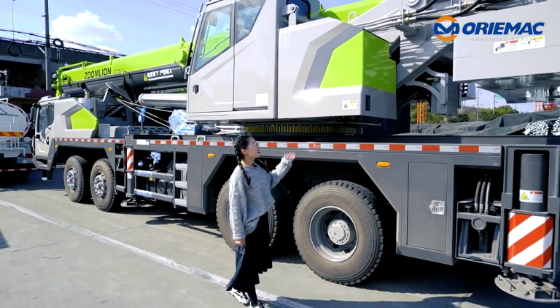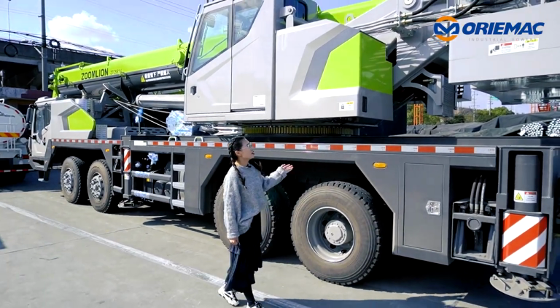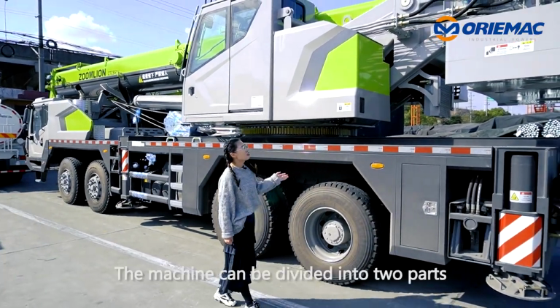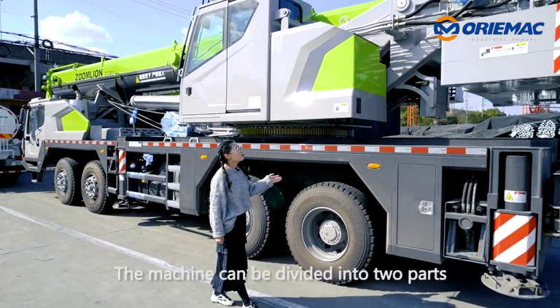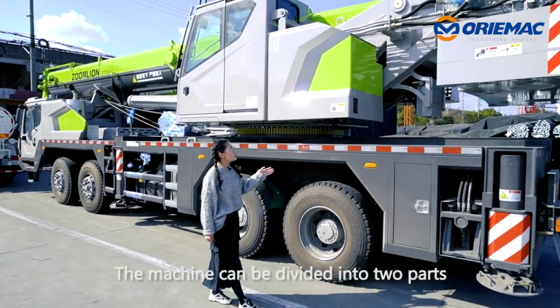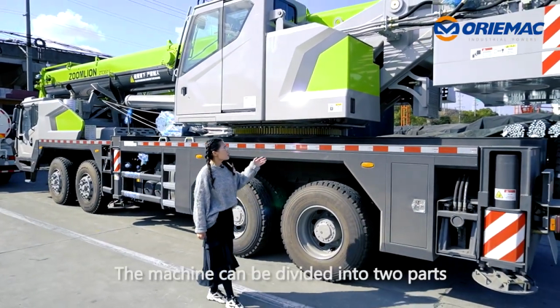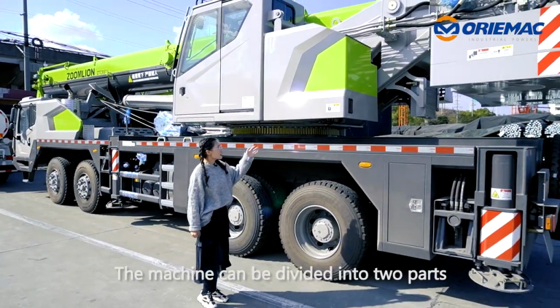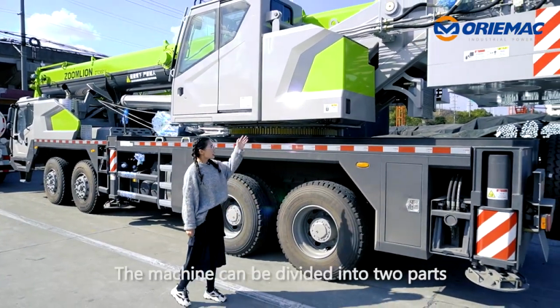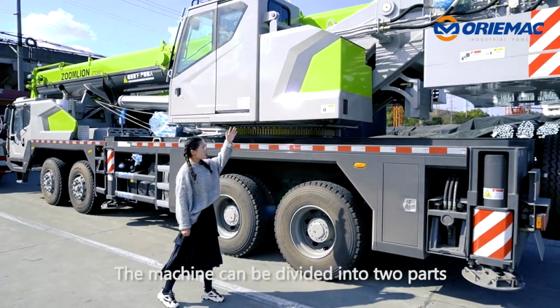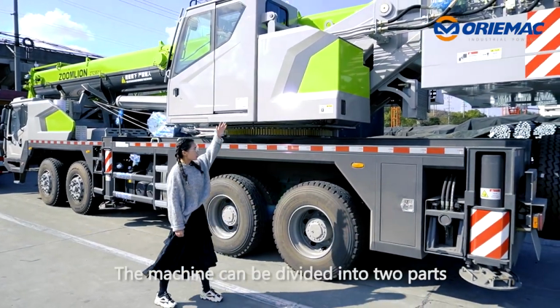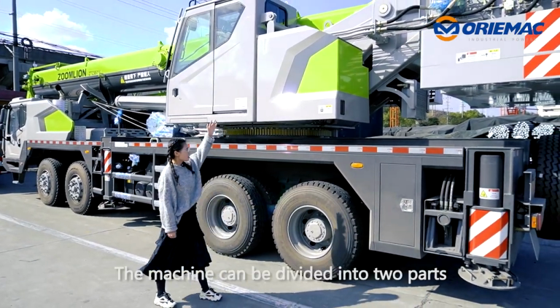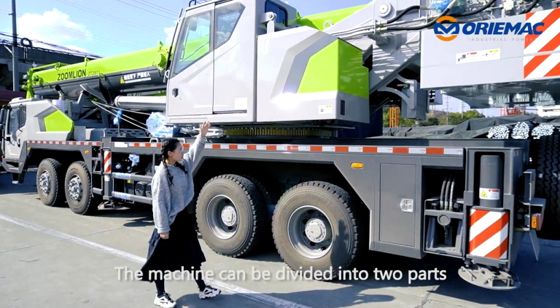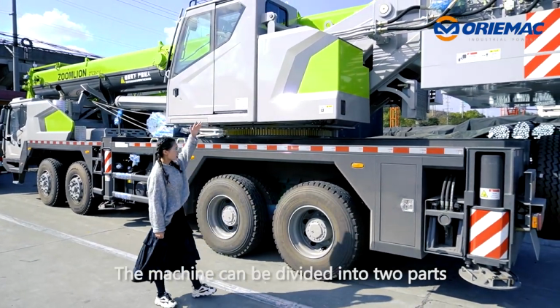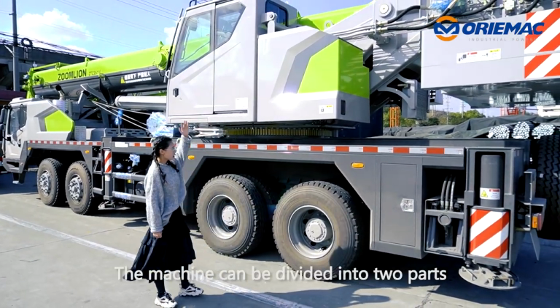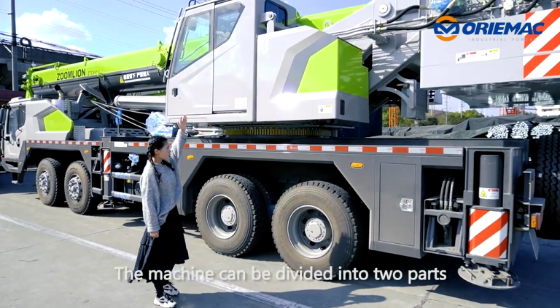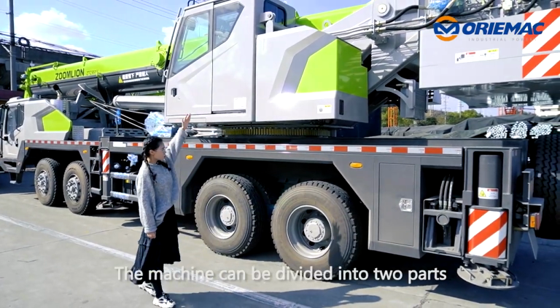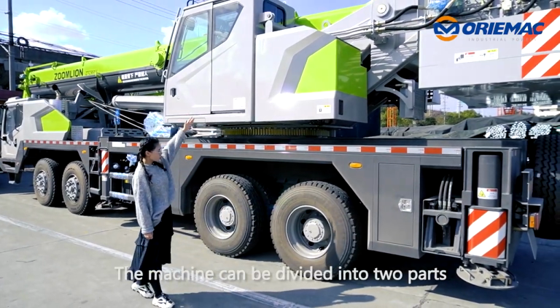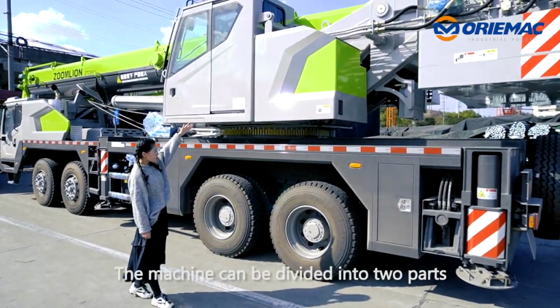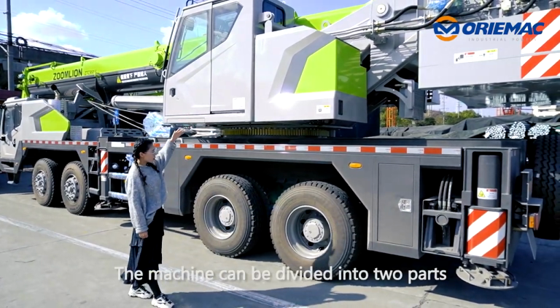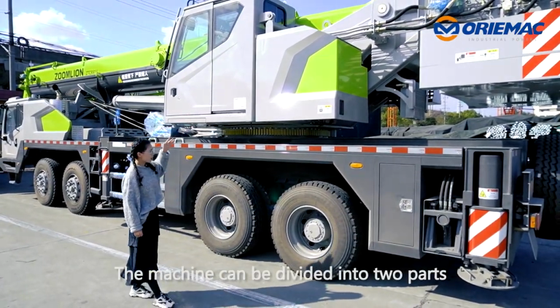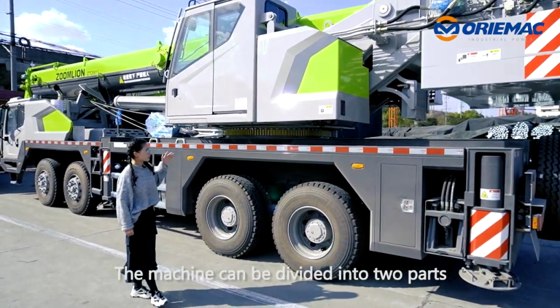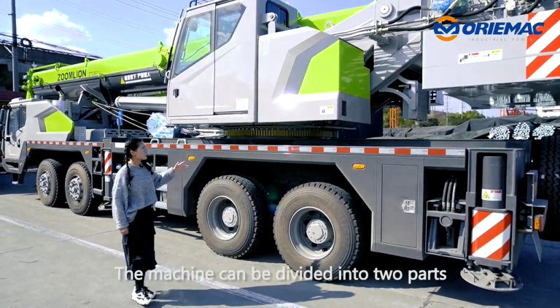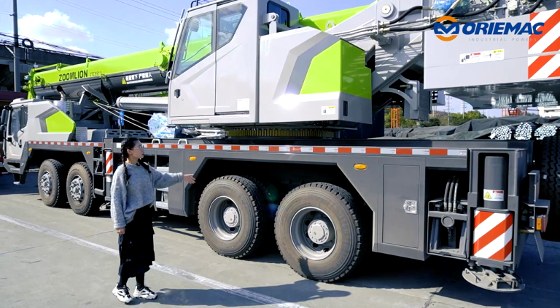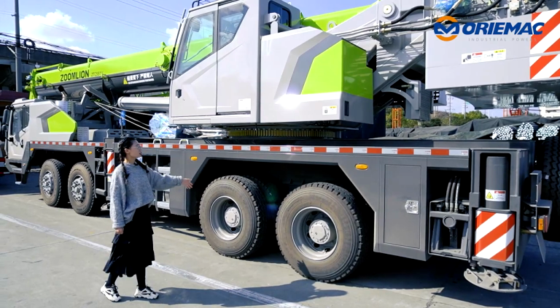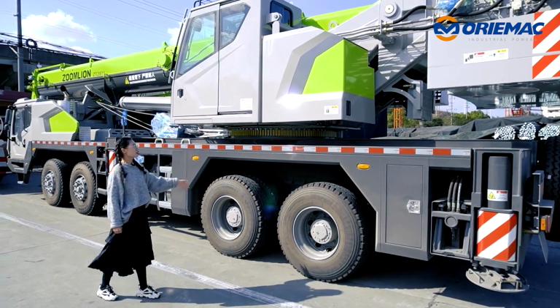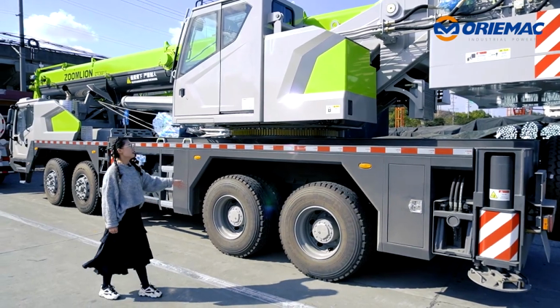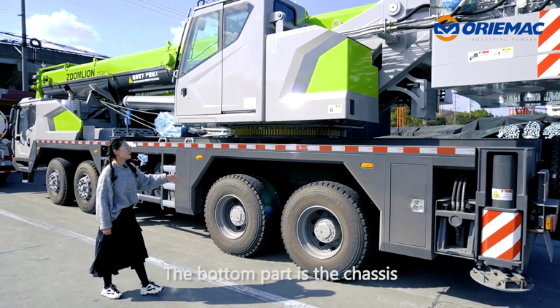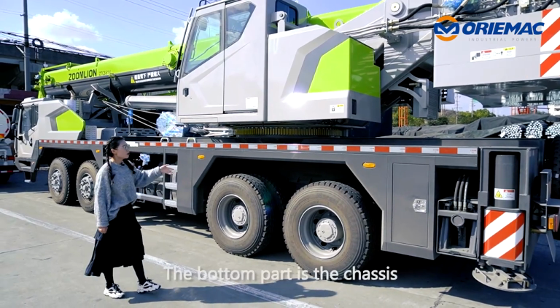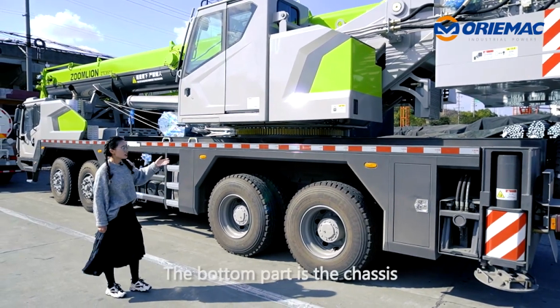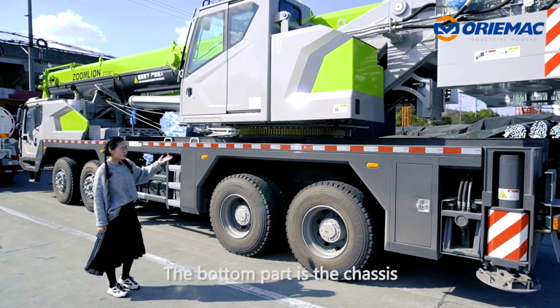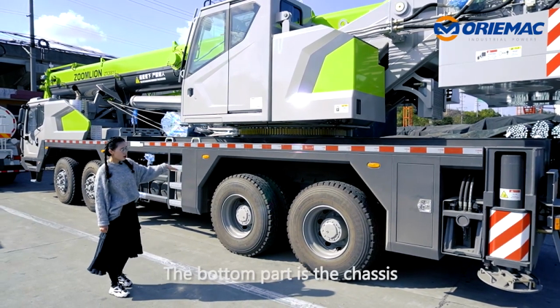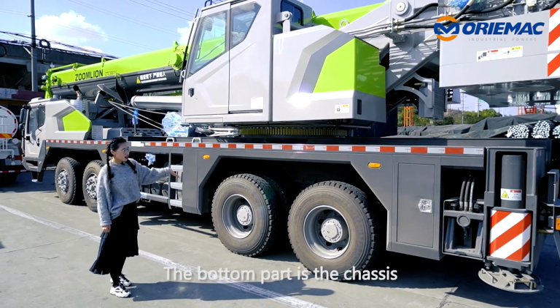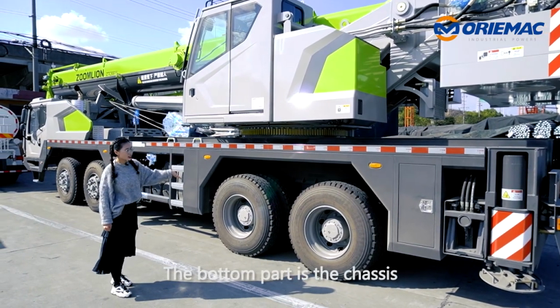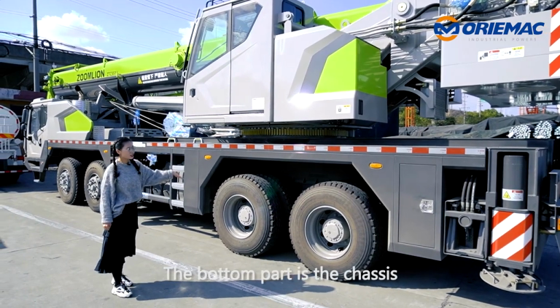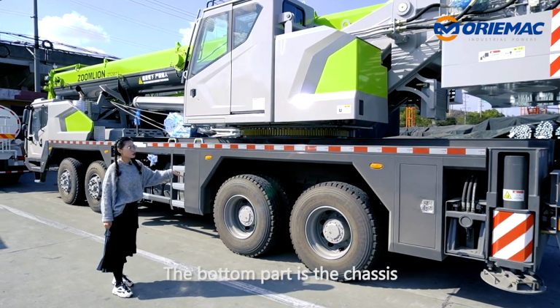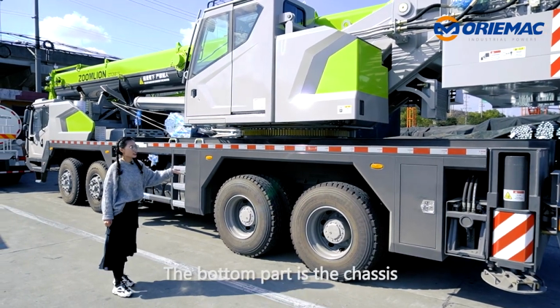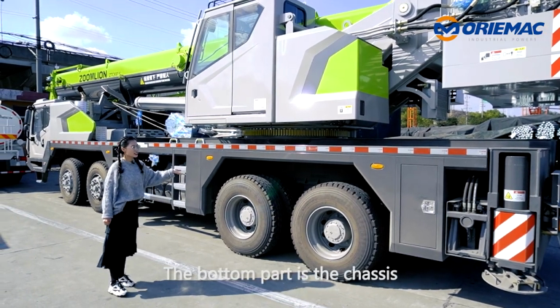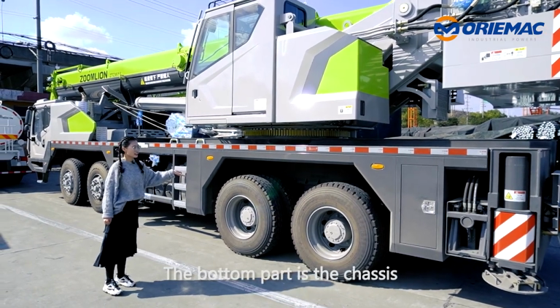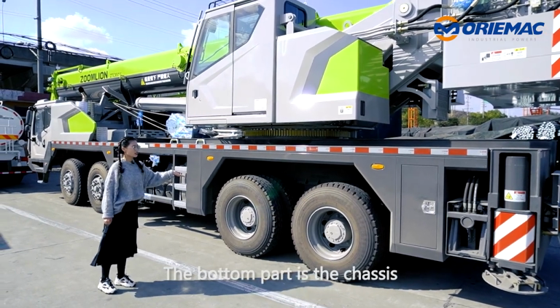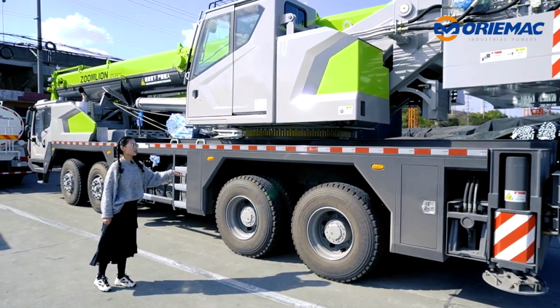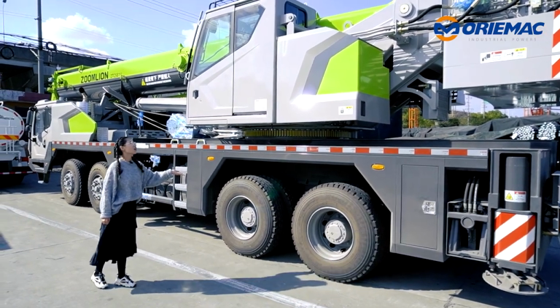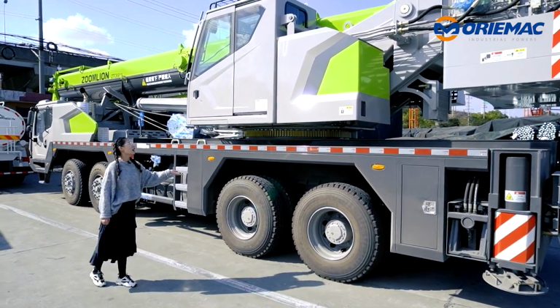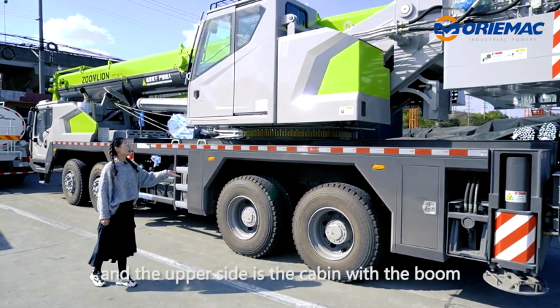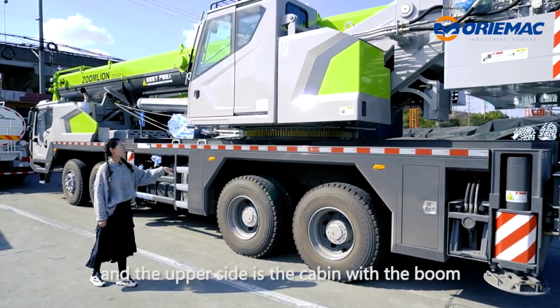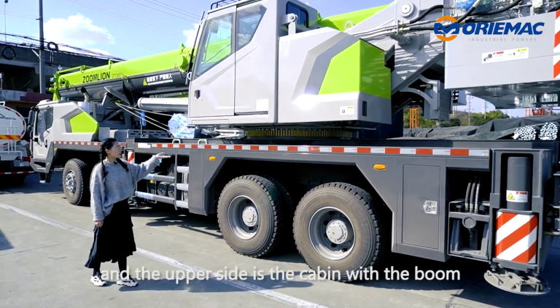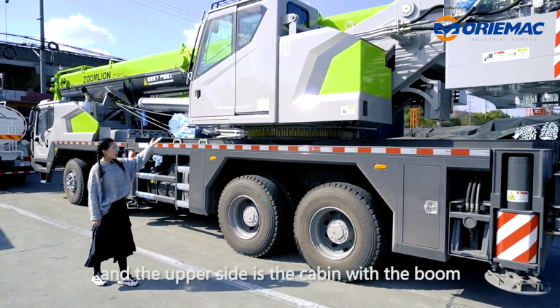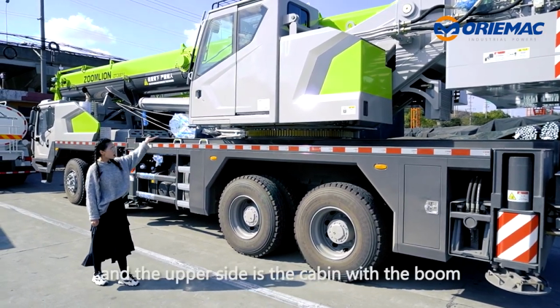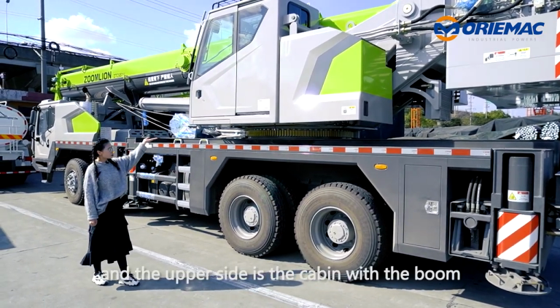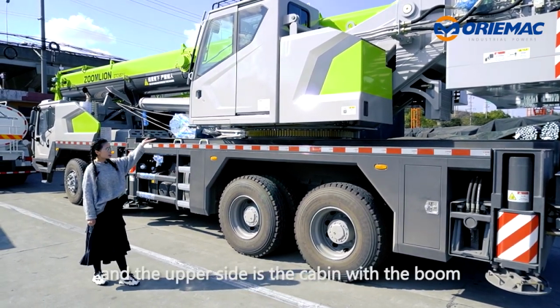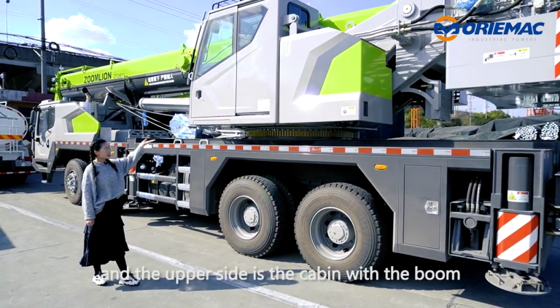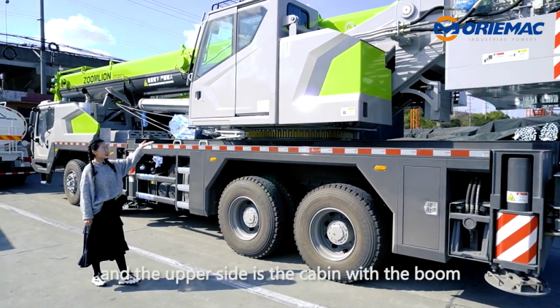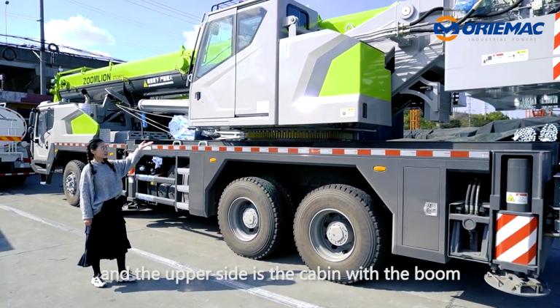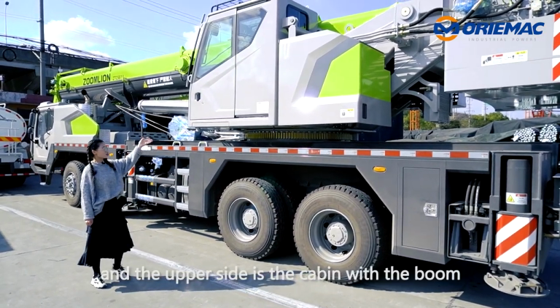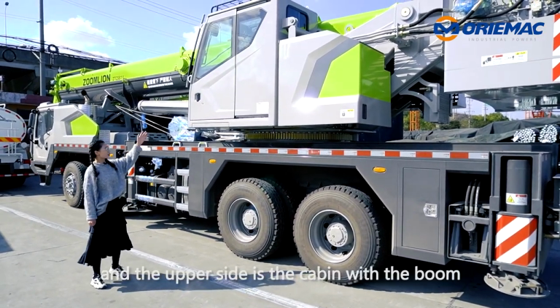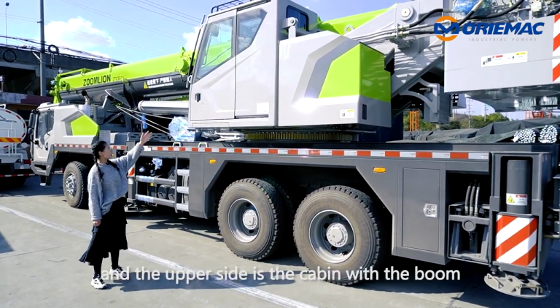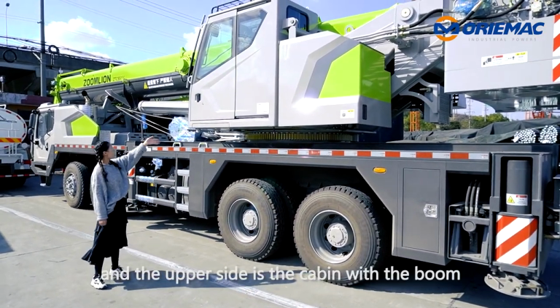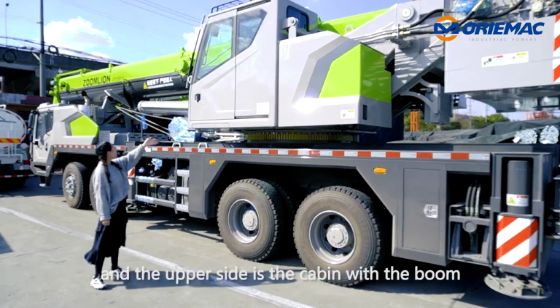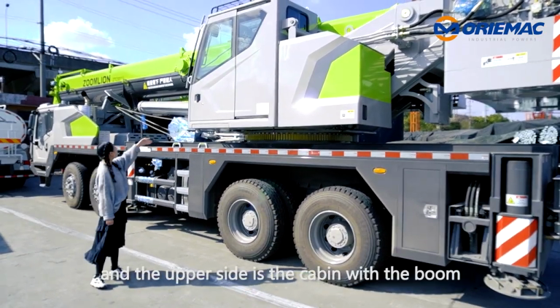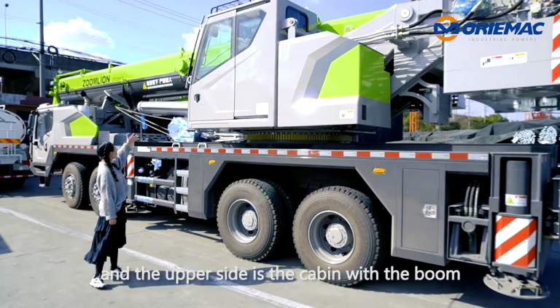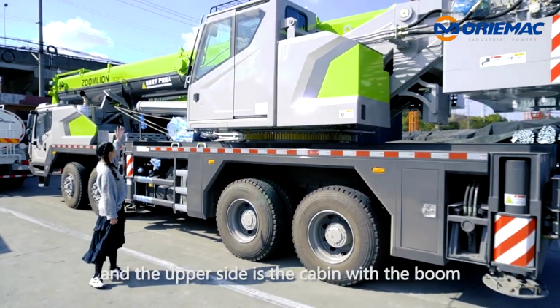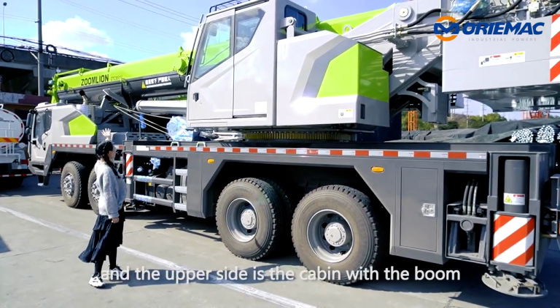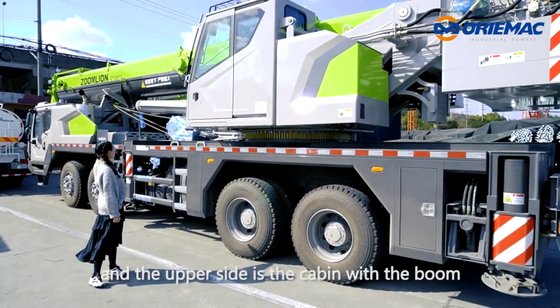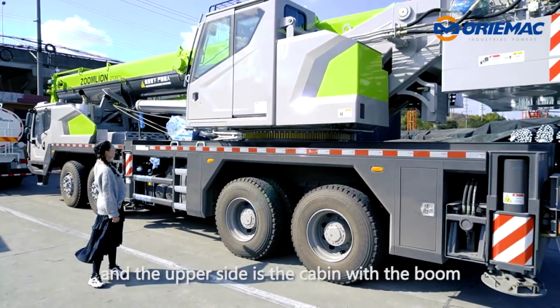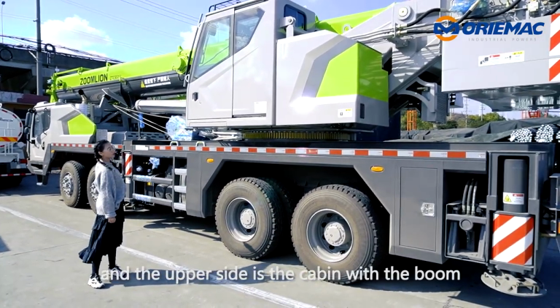The machine can be divided into two parts. The bottom part is the chassis, and the upper side is the cabin with the boom.